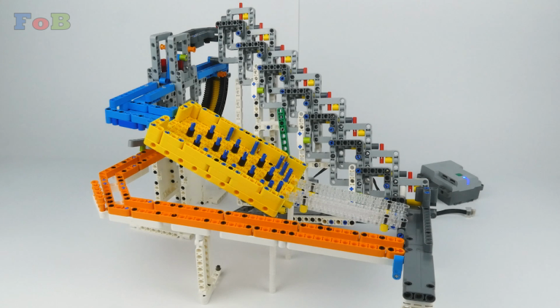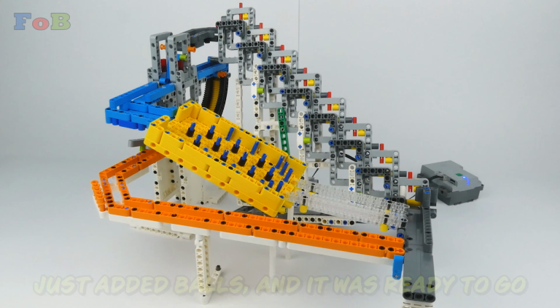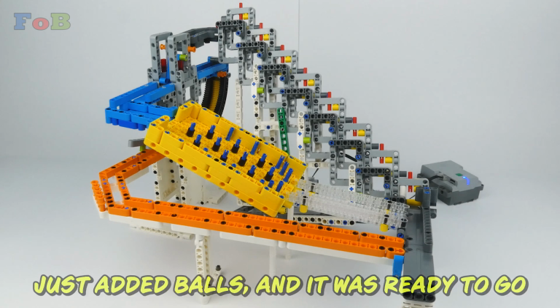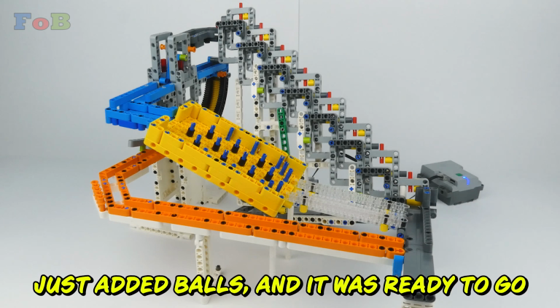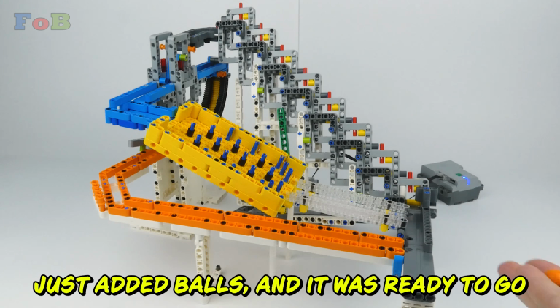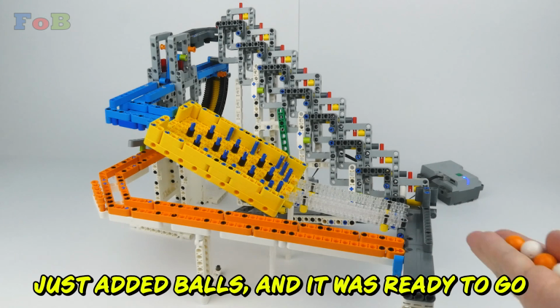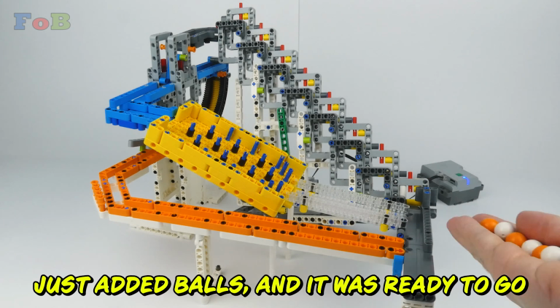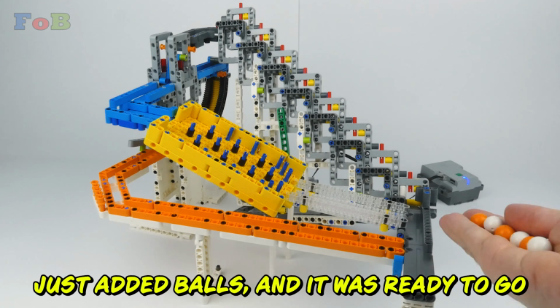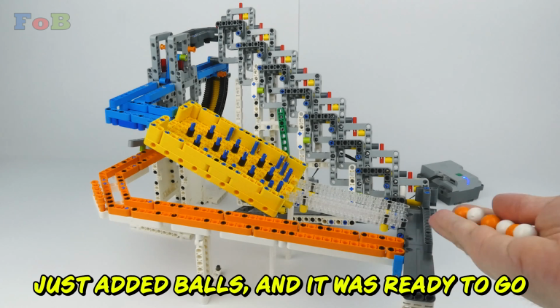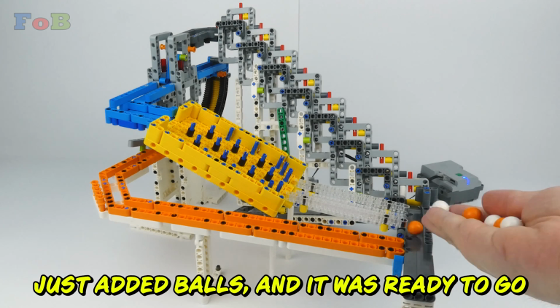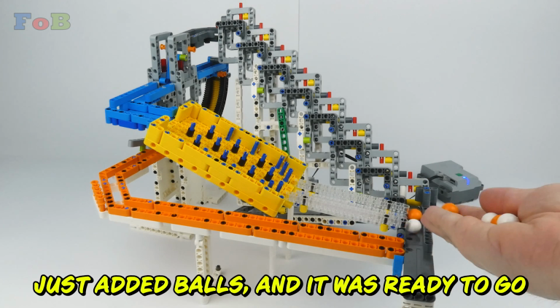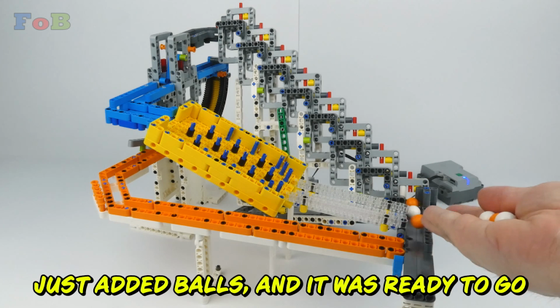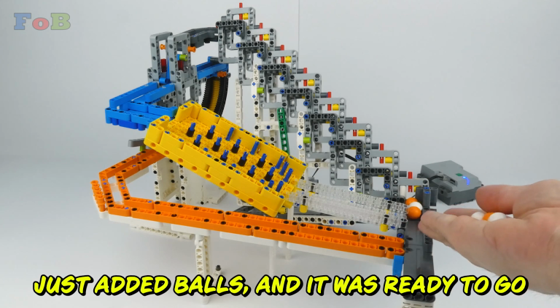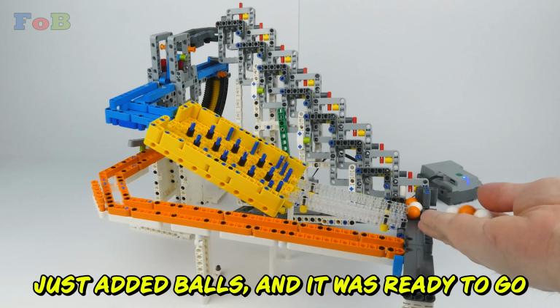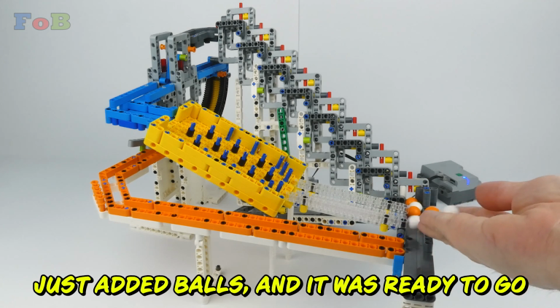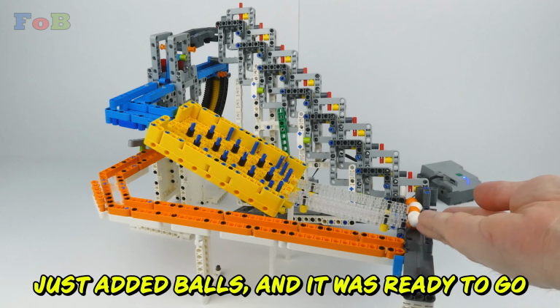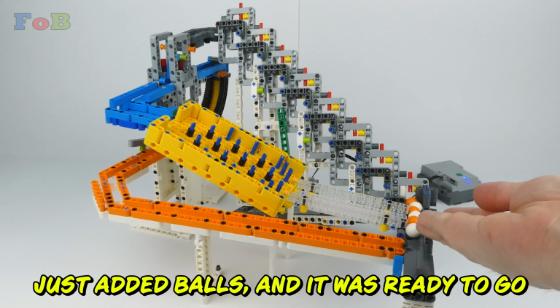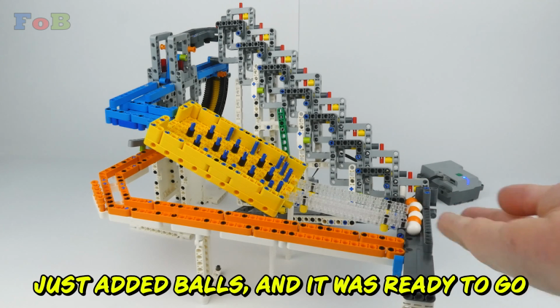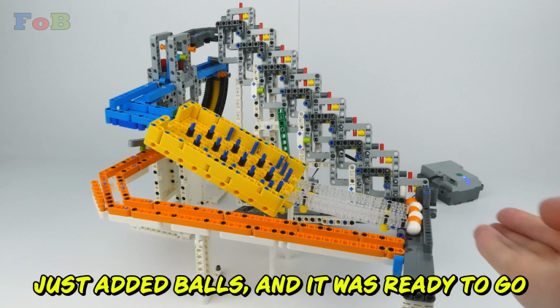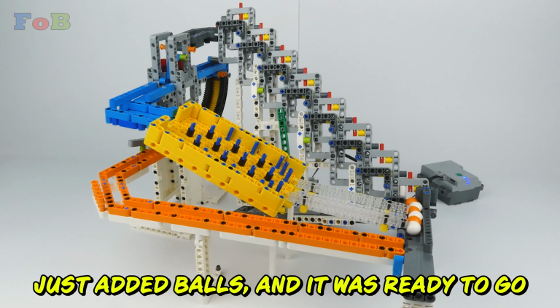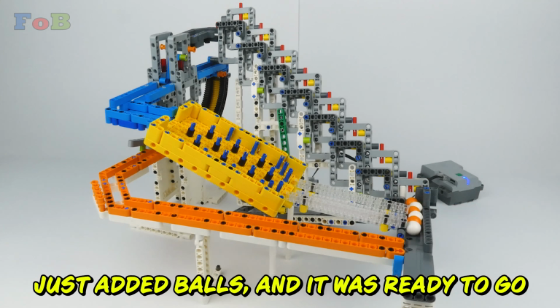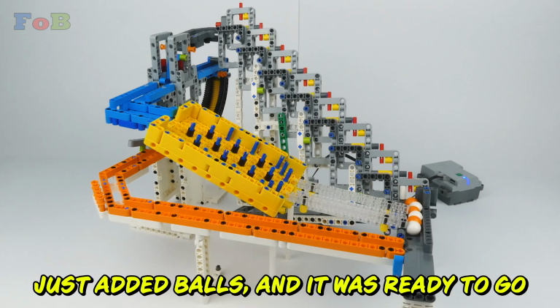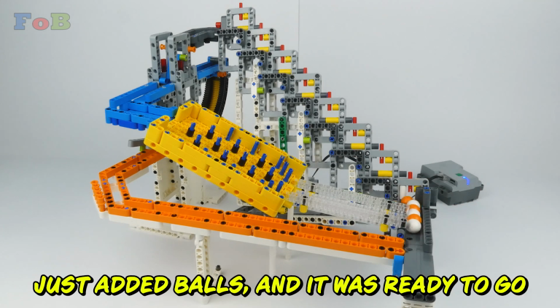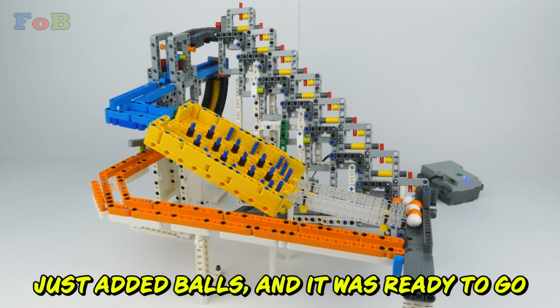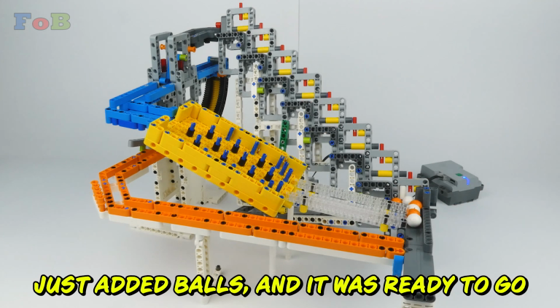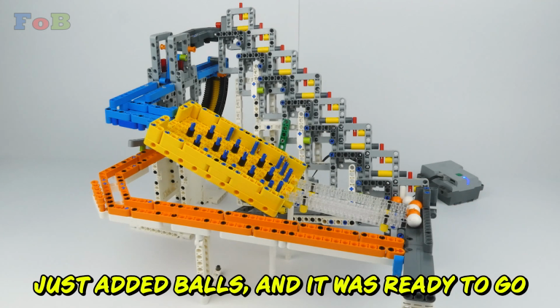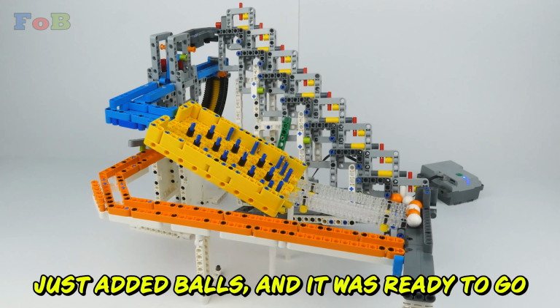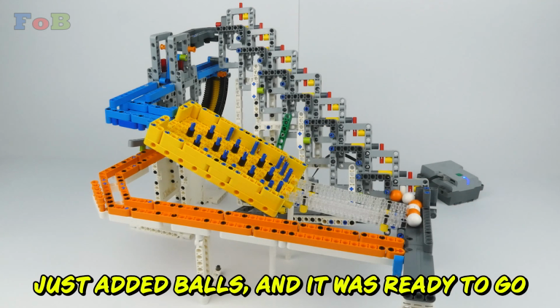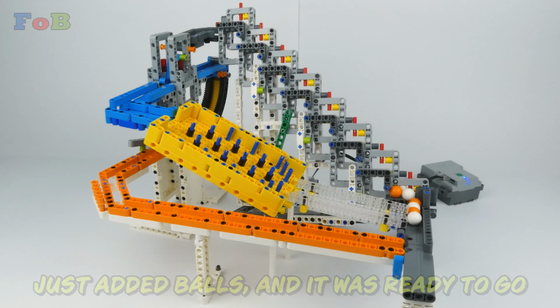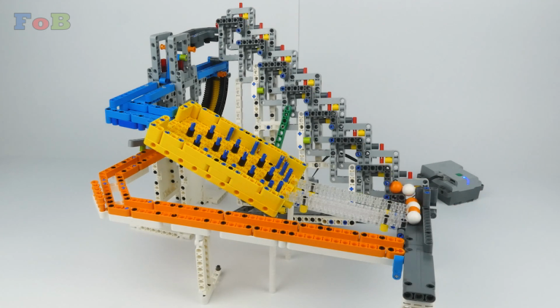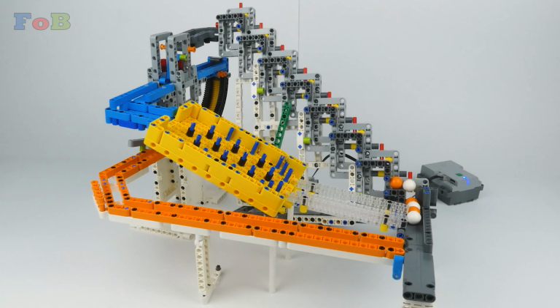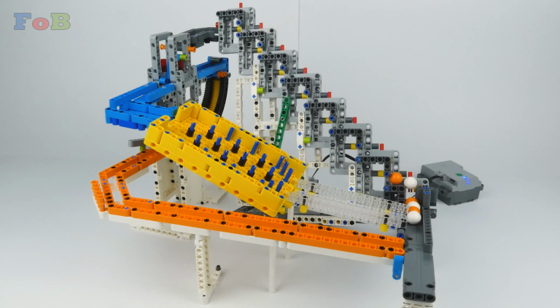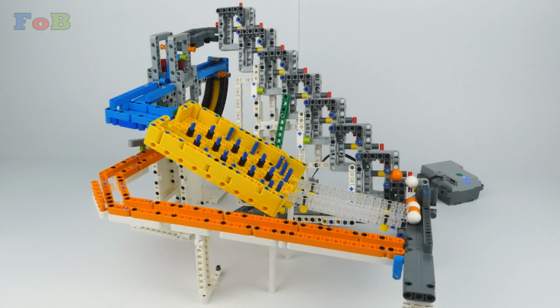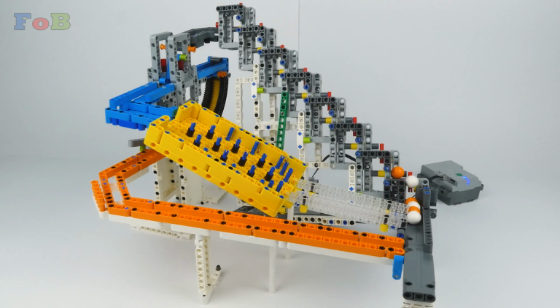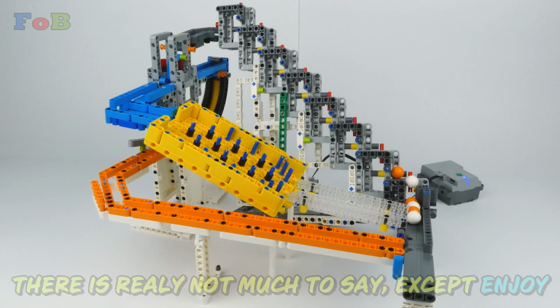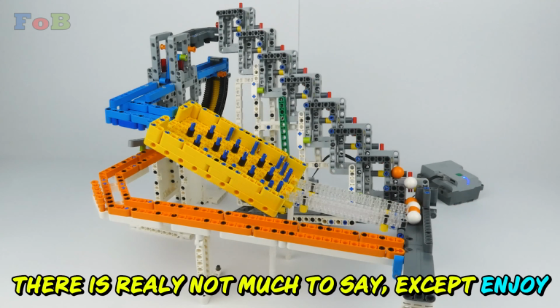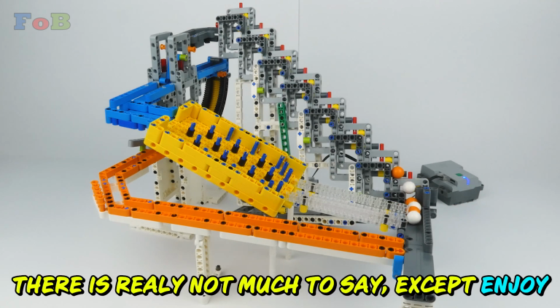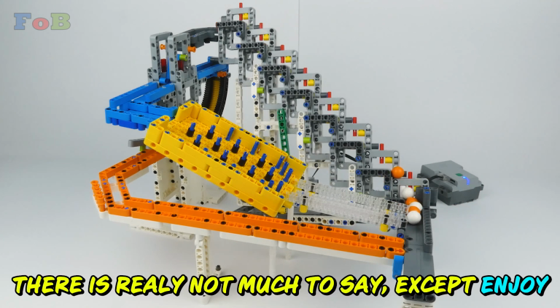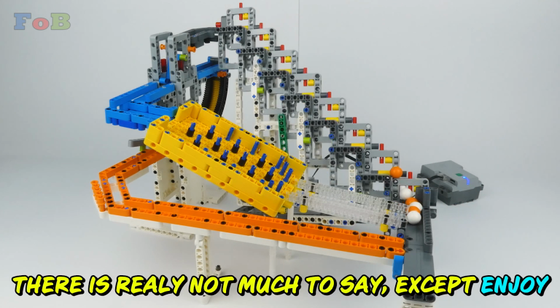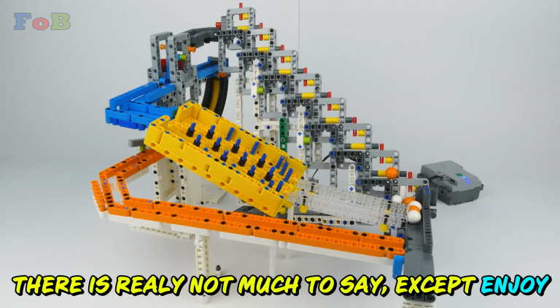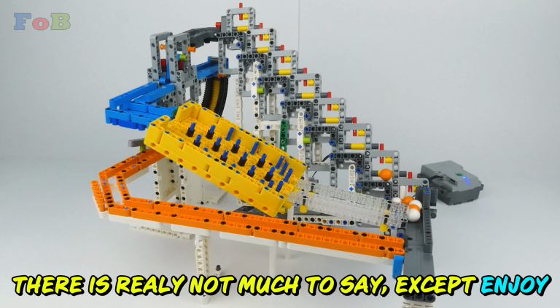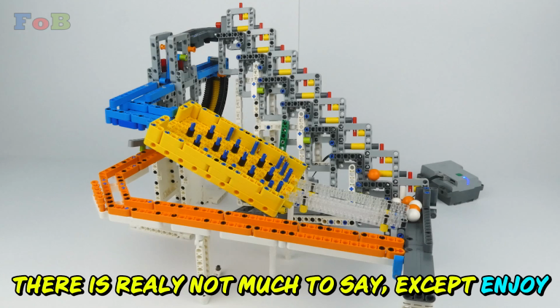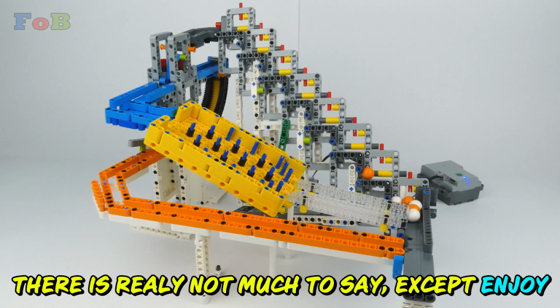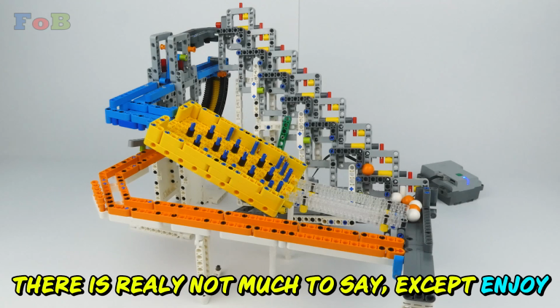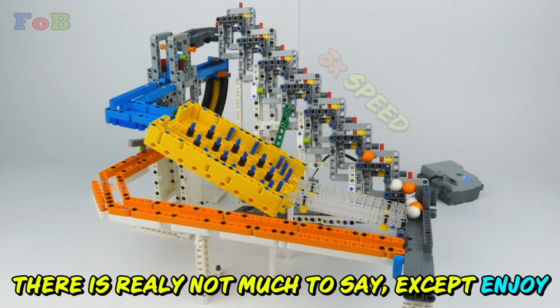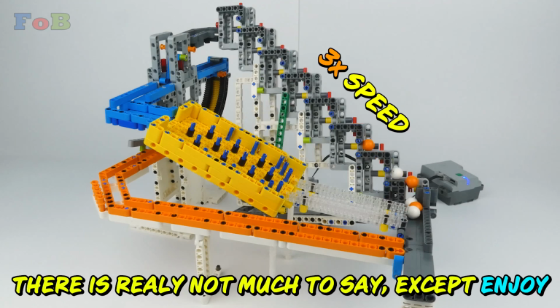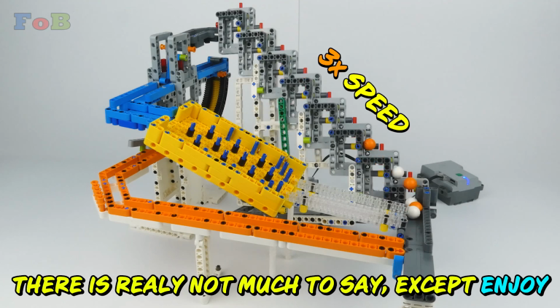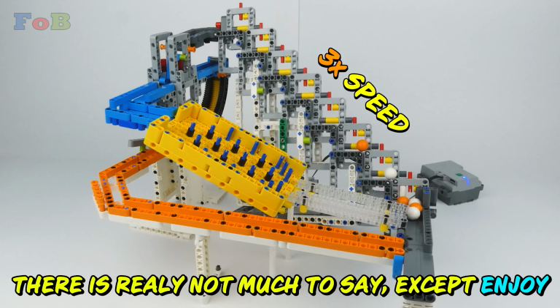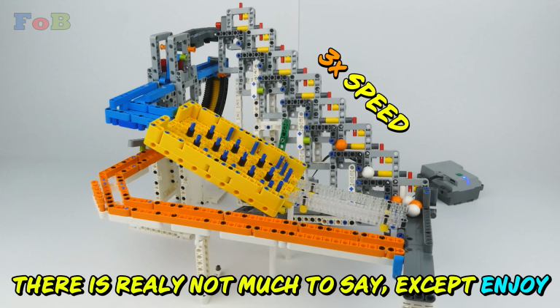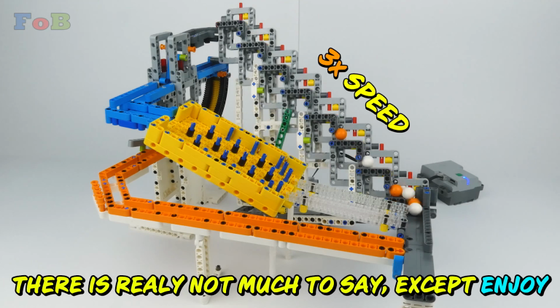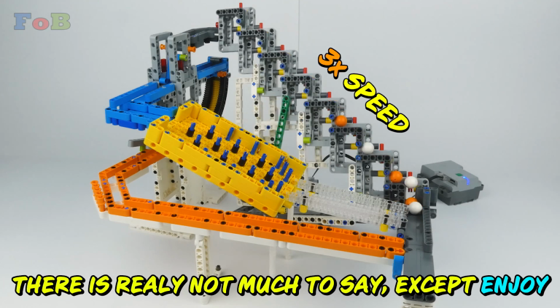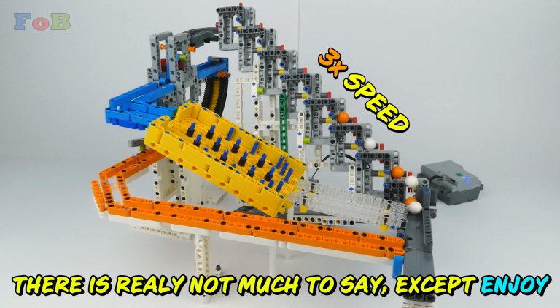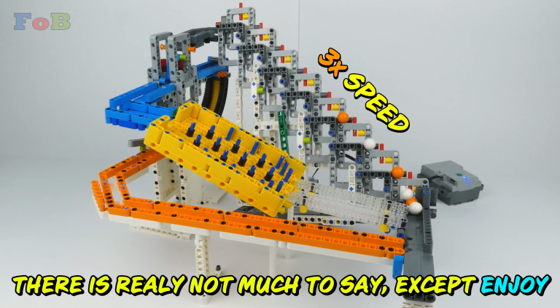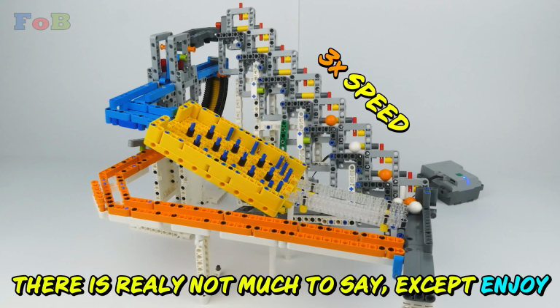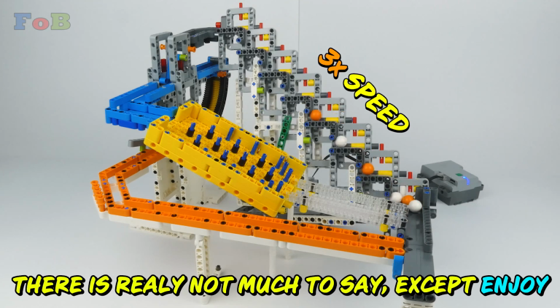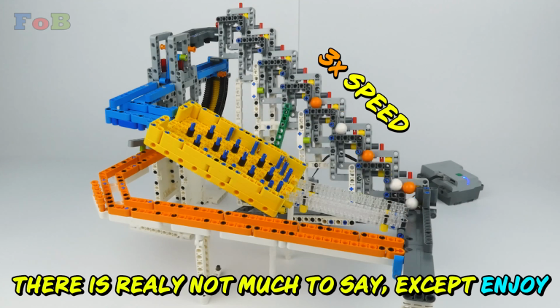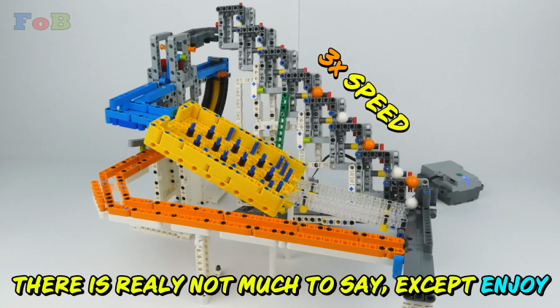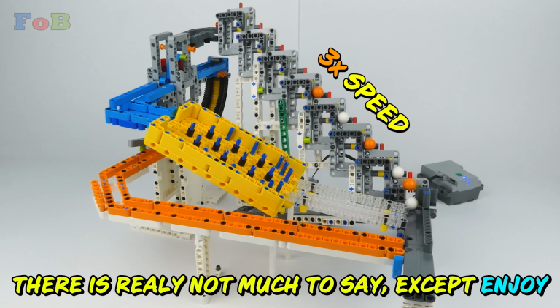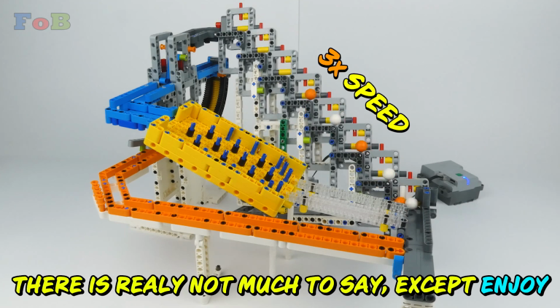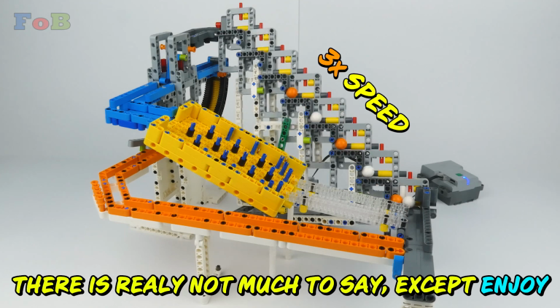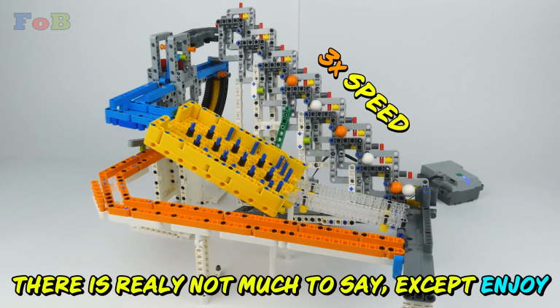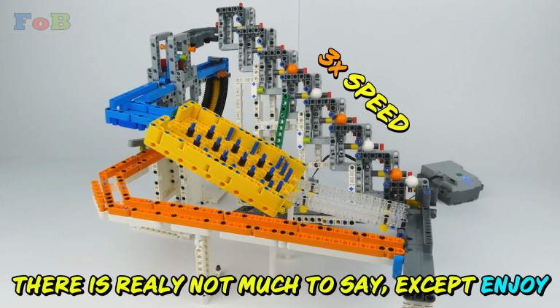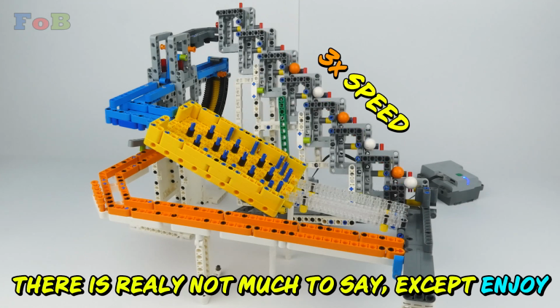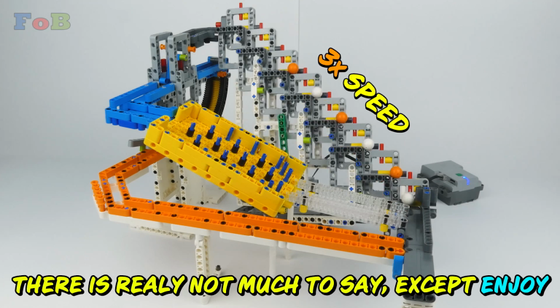I added balls and it was ready to go. There's really not much to say except — enjoy!